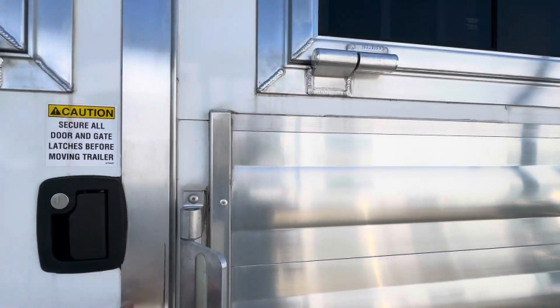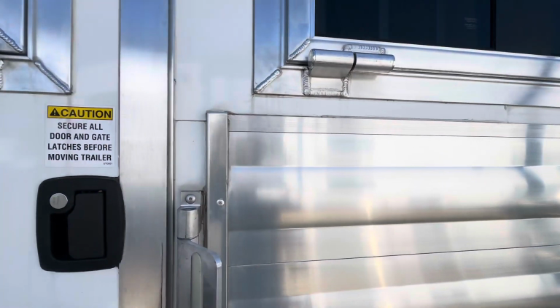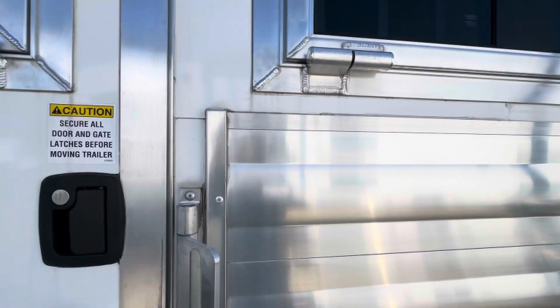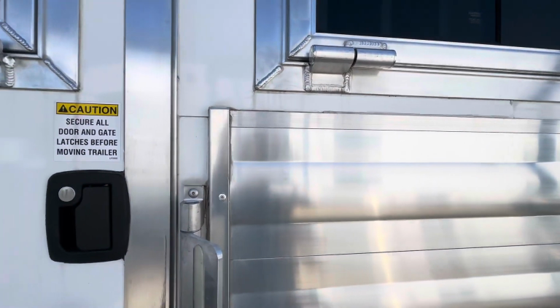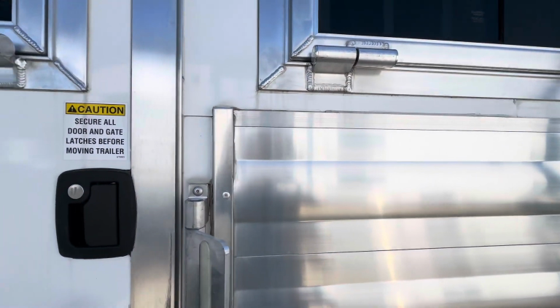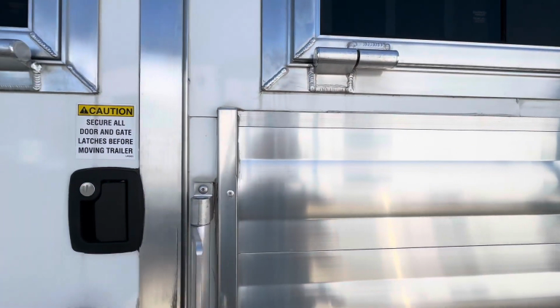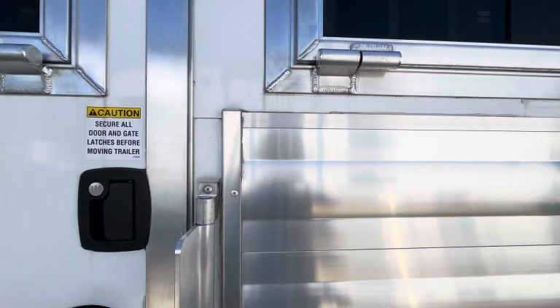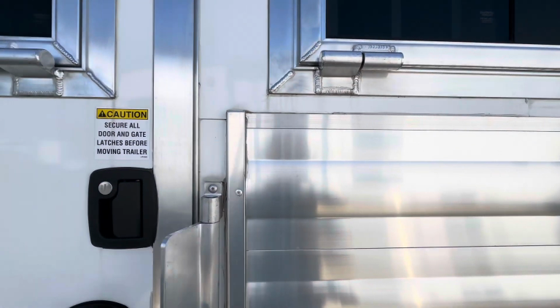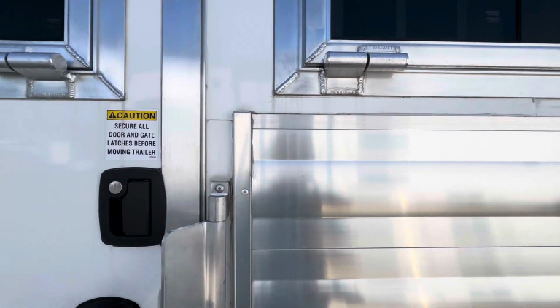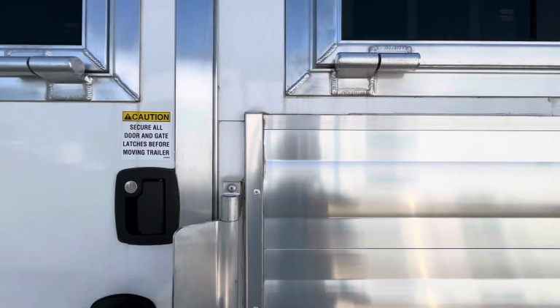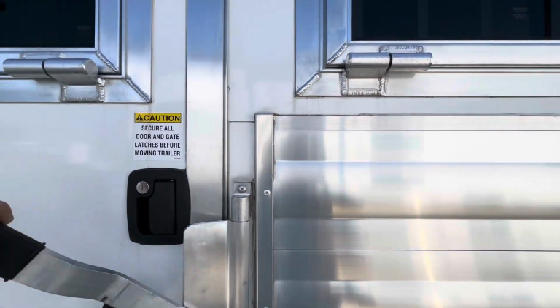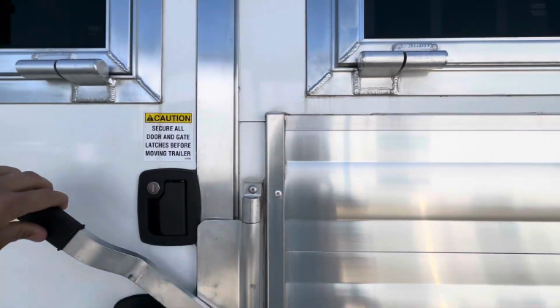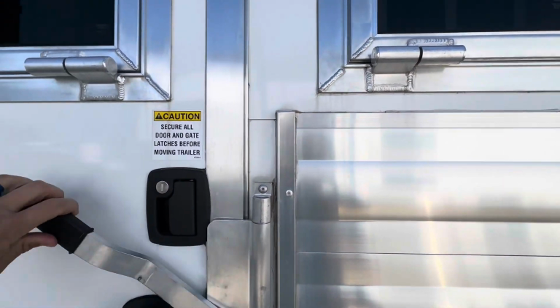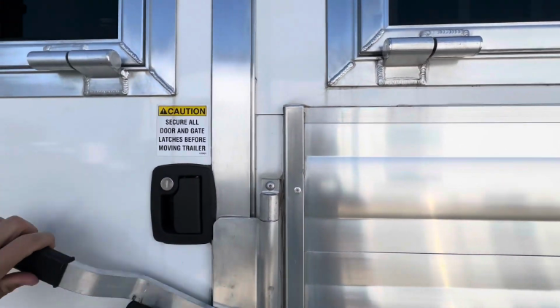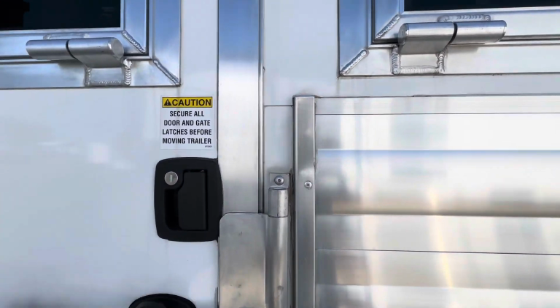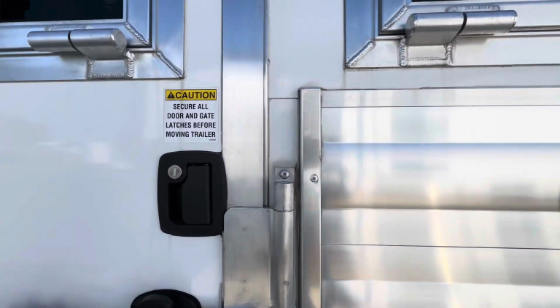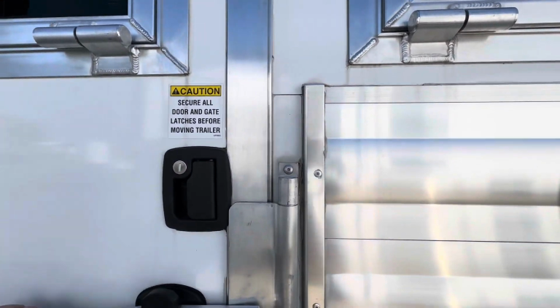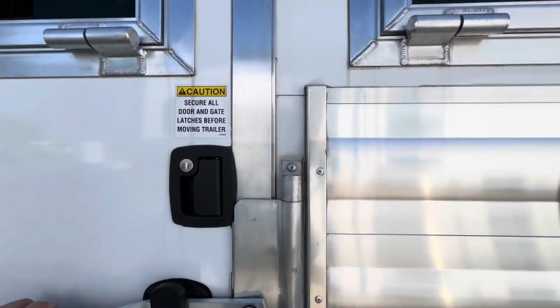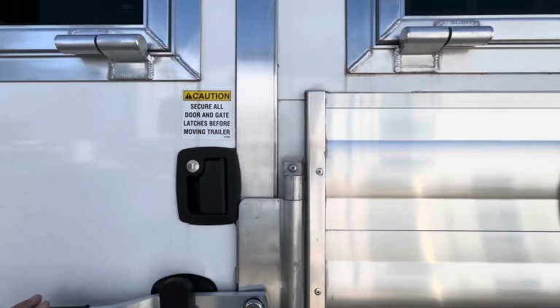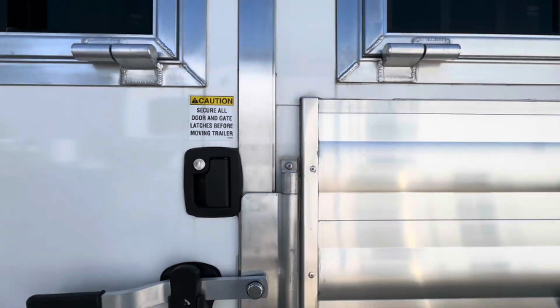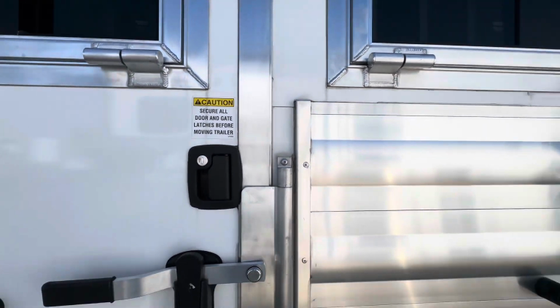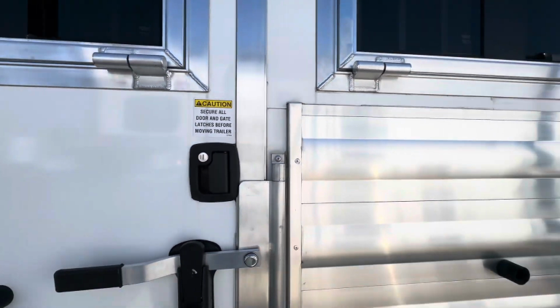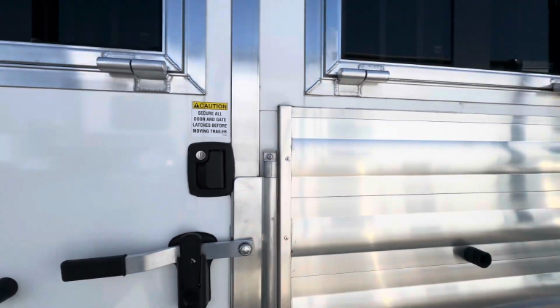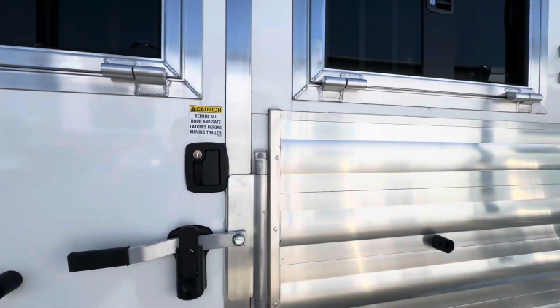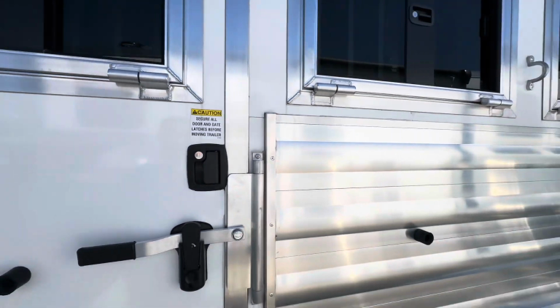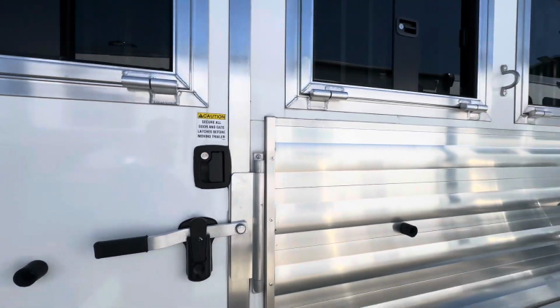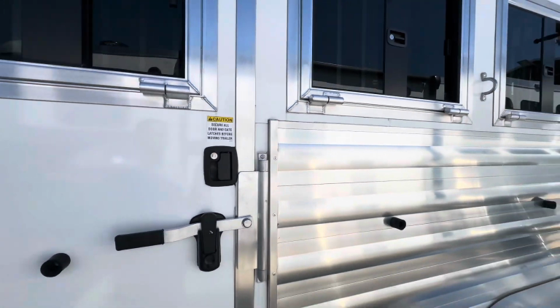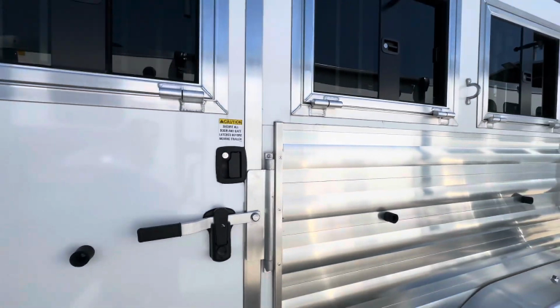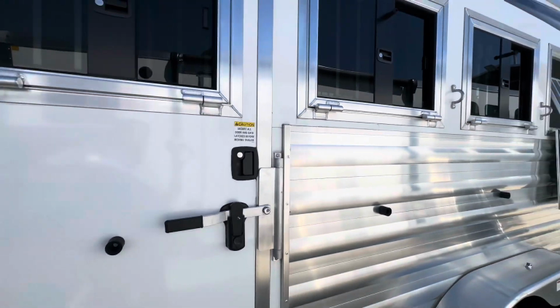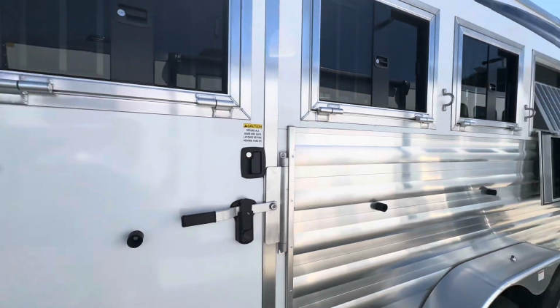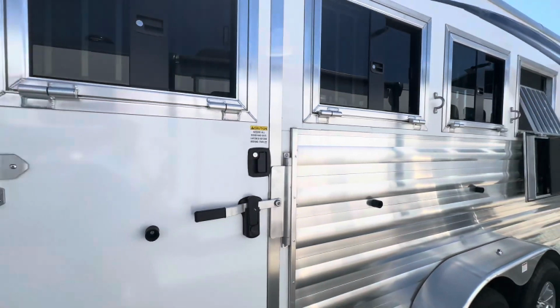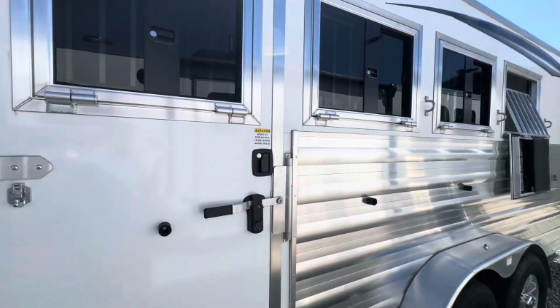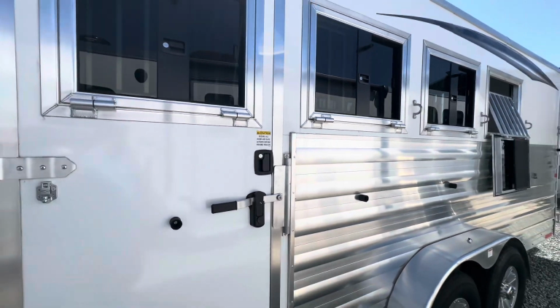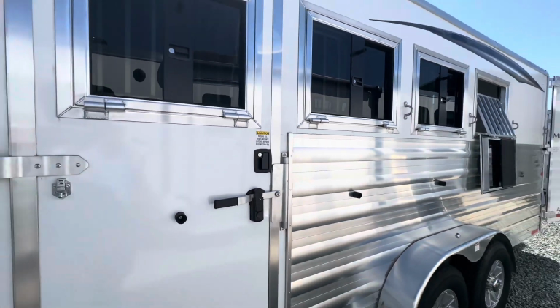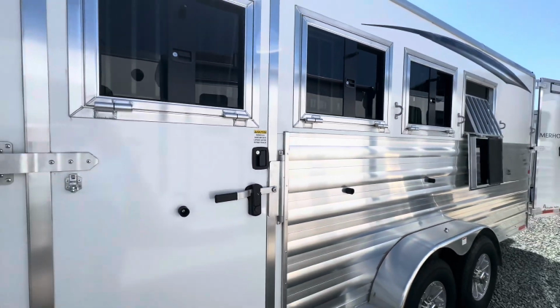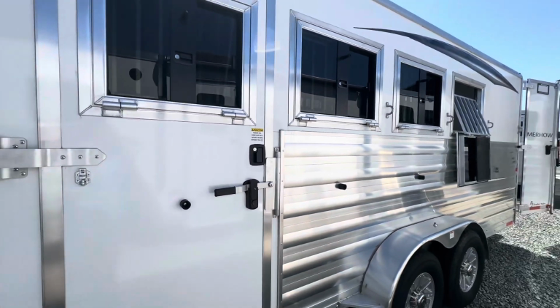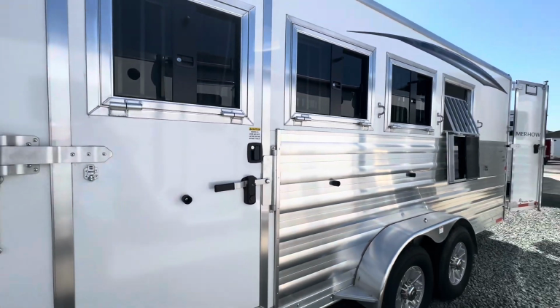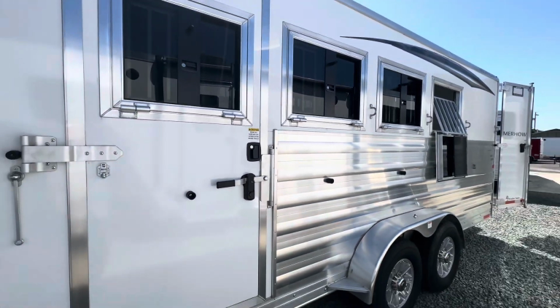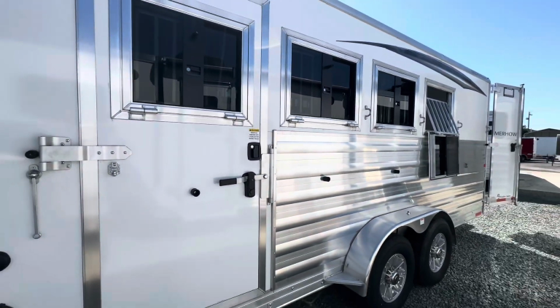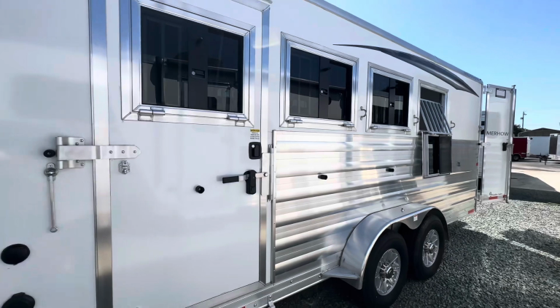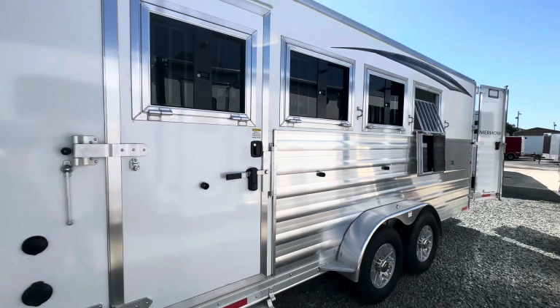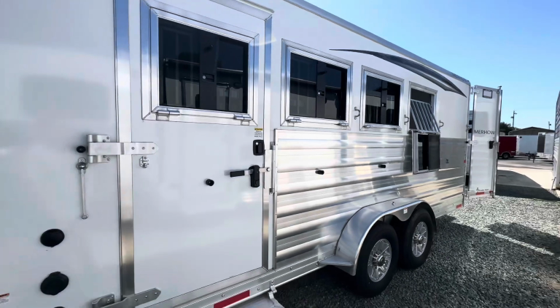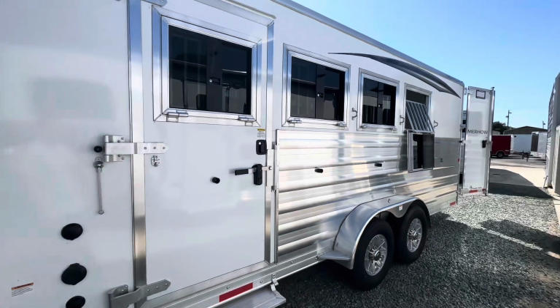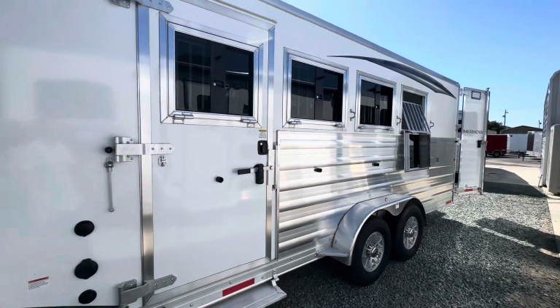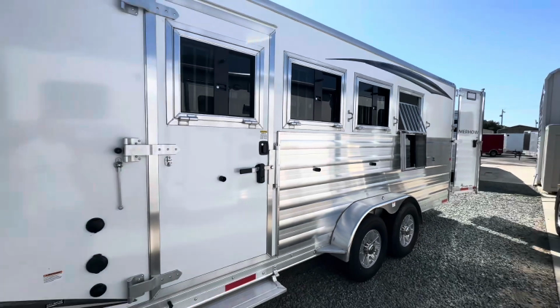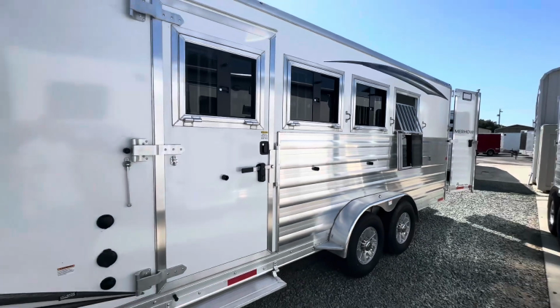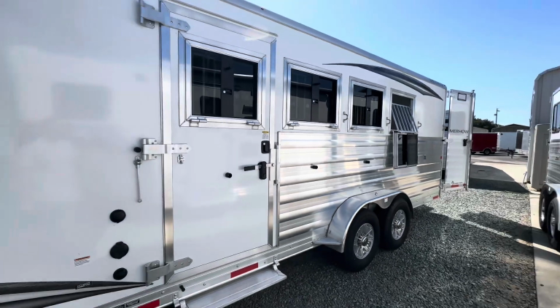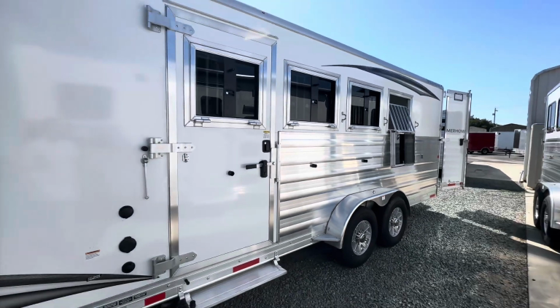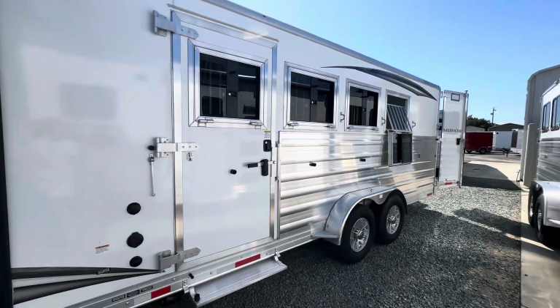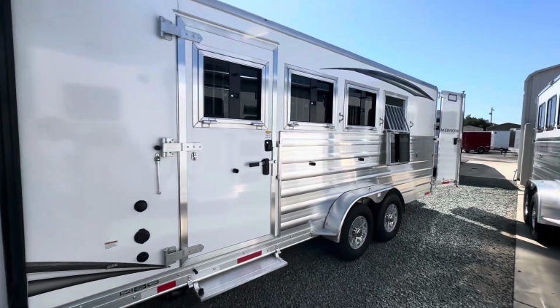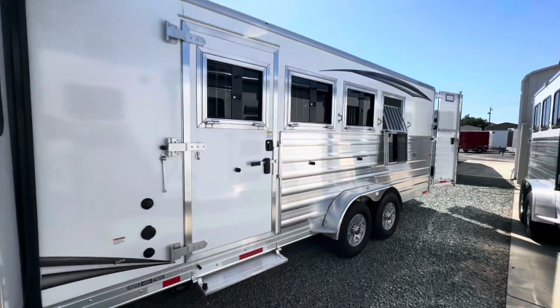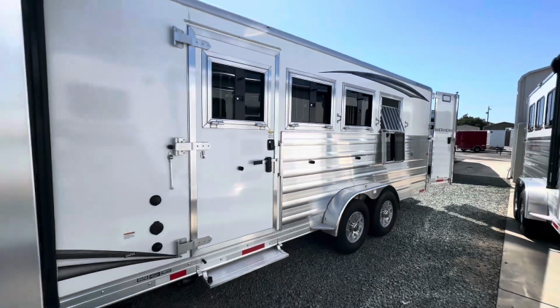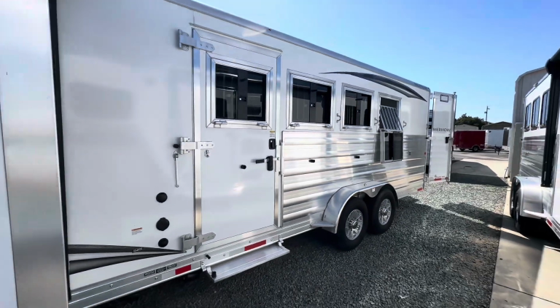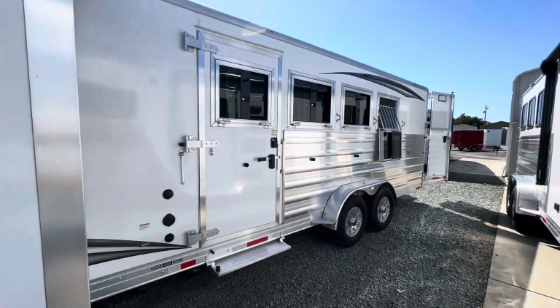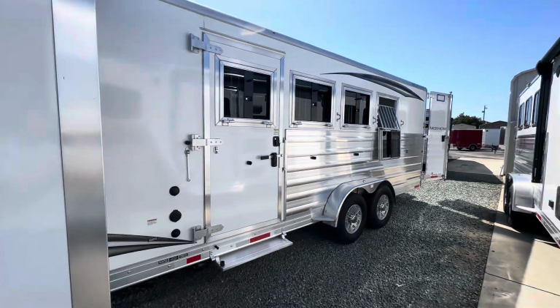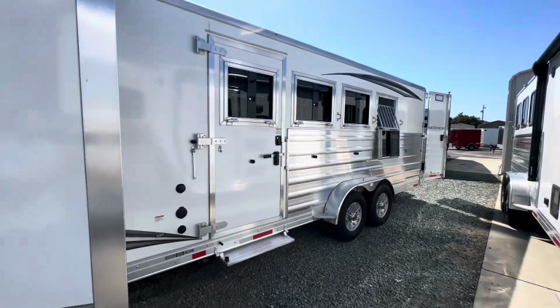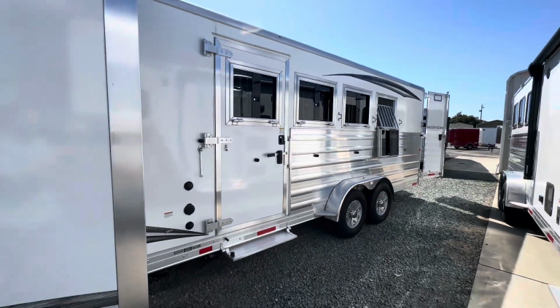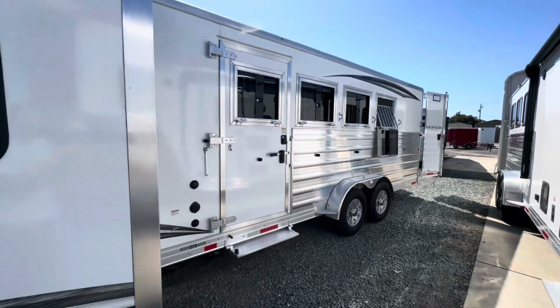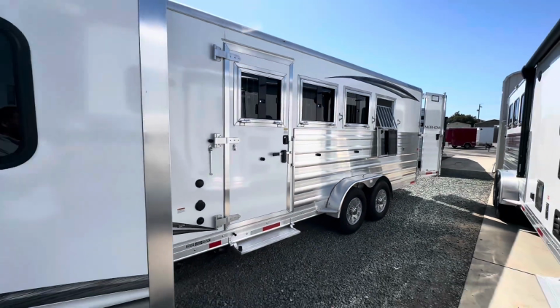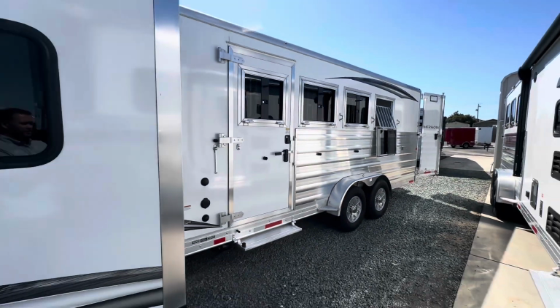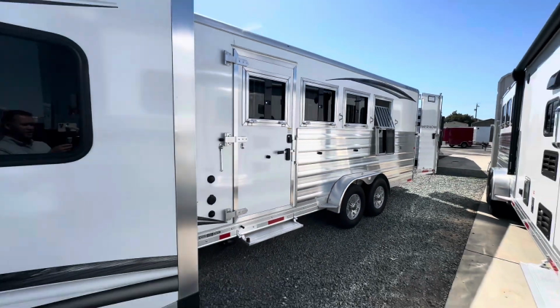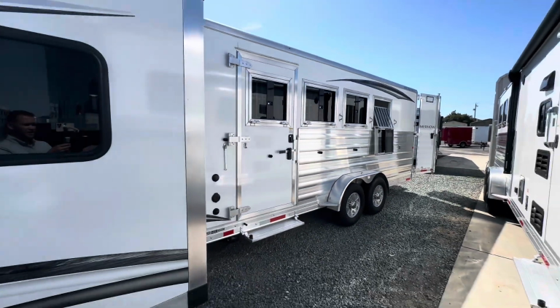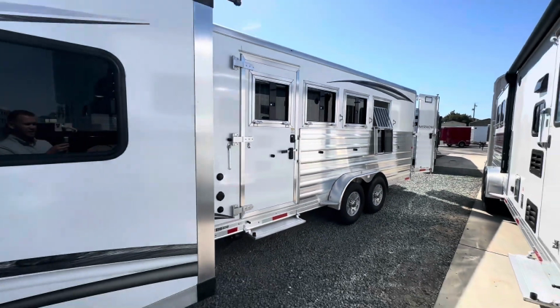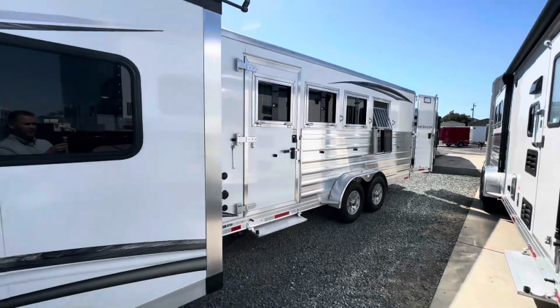The trailer's ready to go. Come on in and check it out.